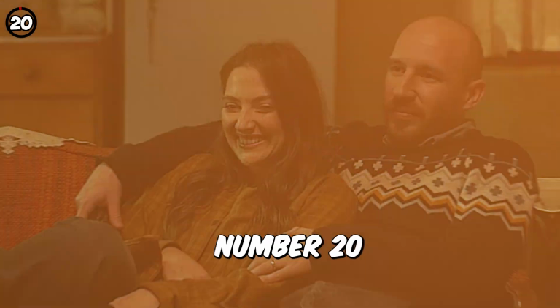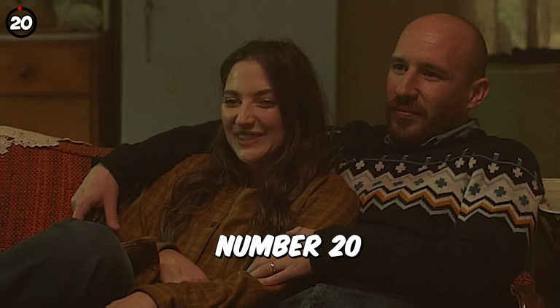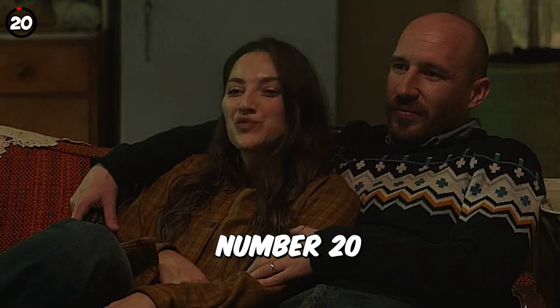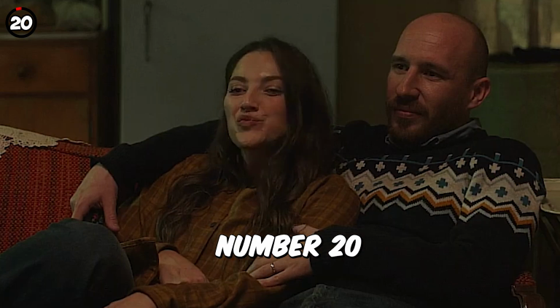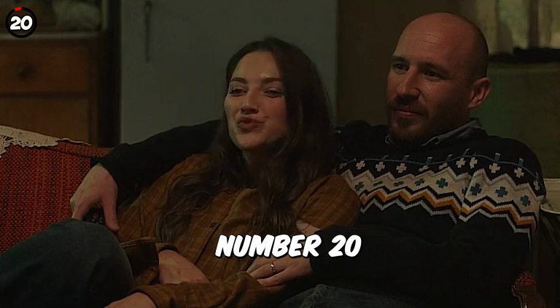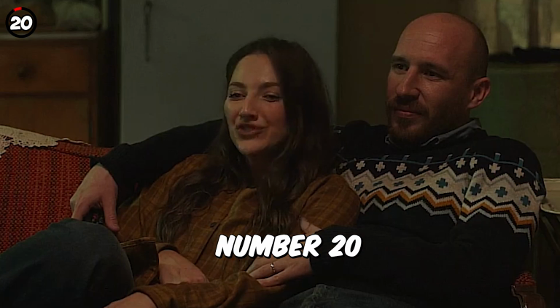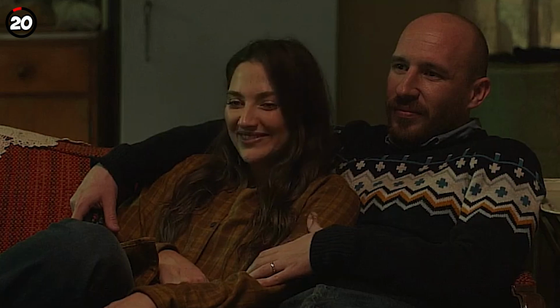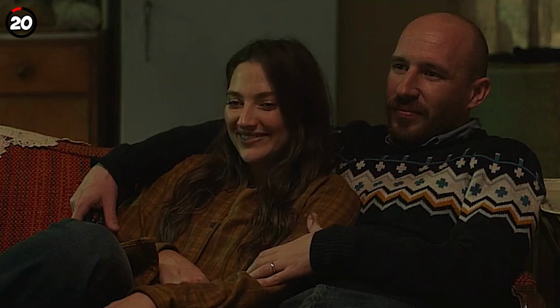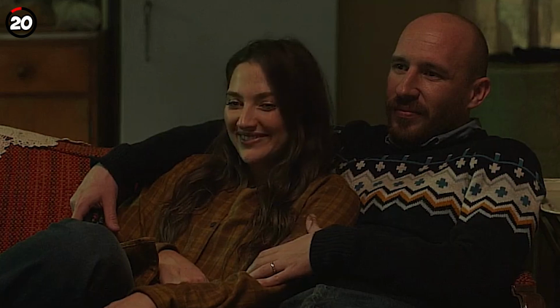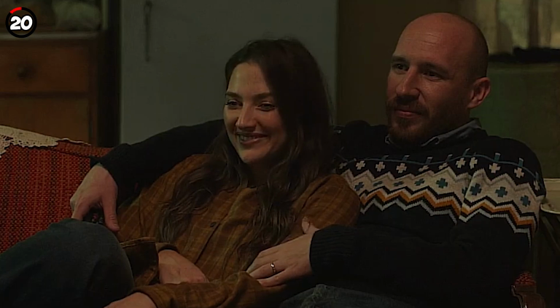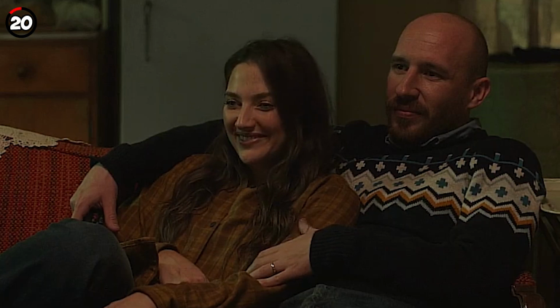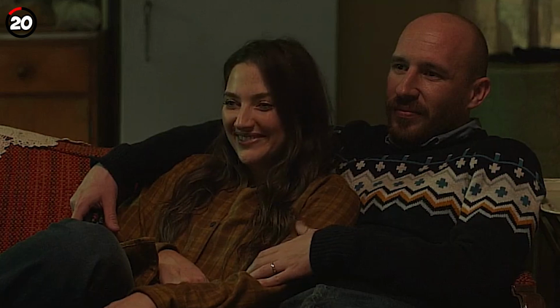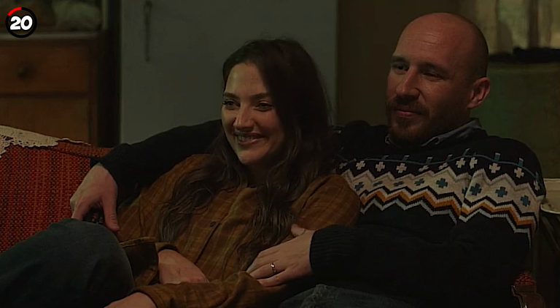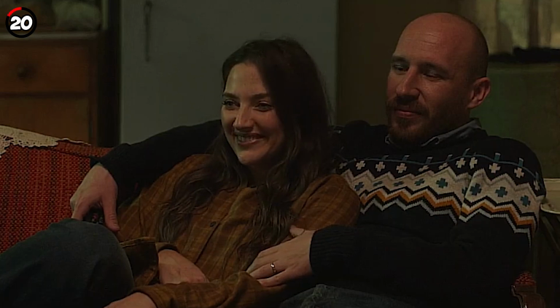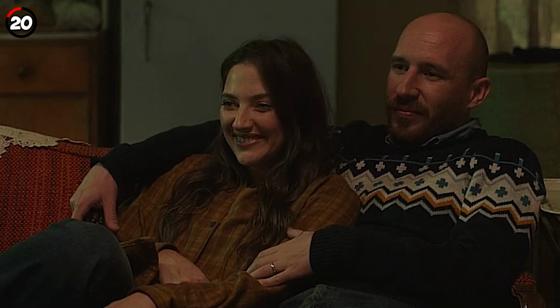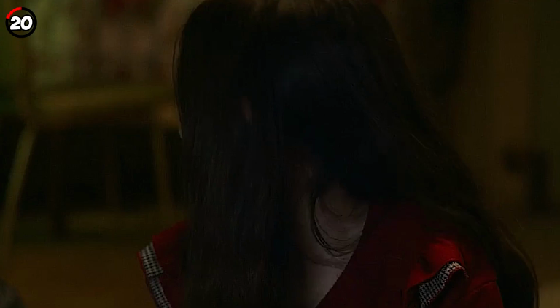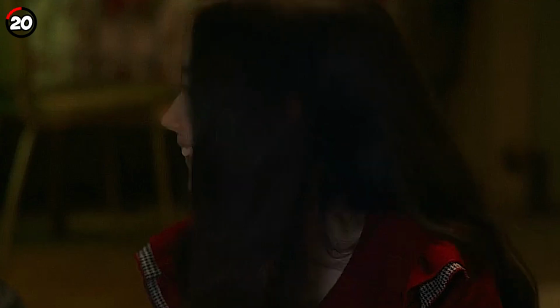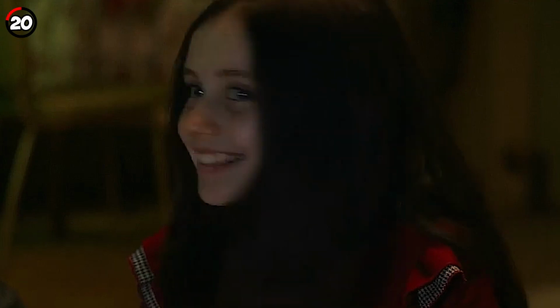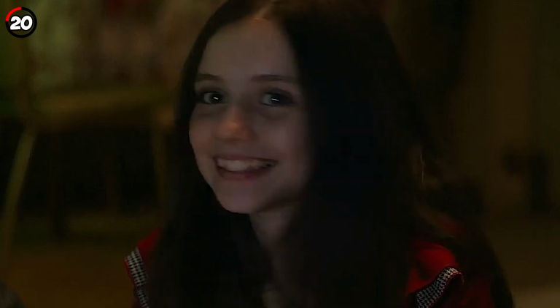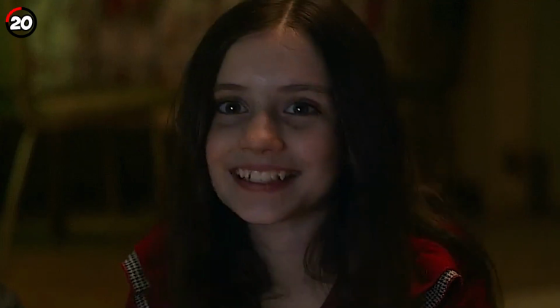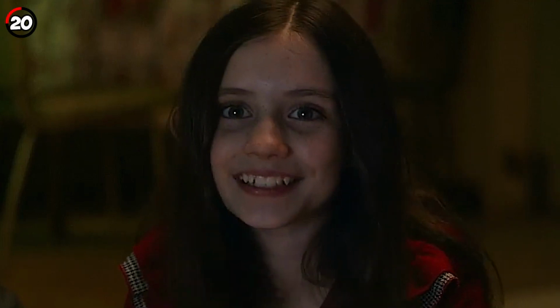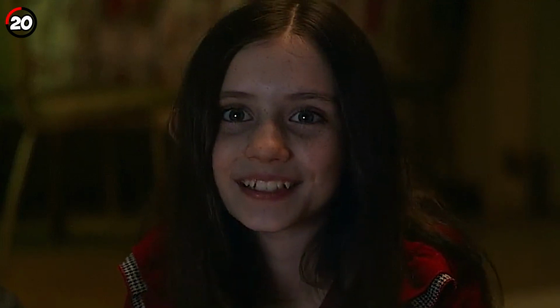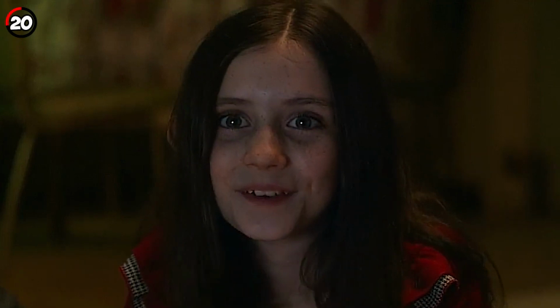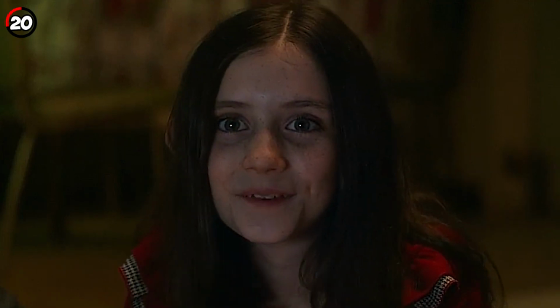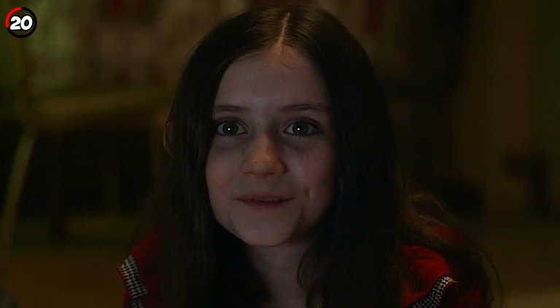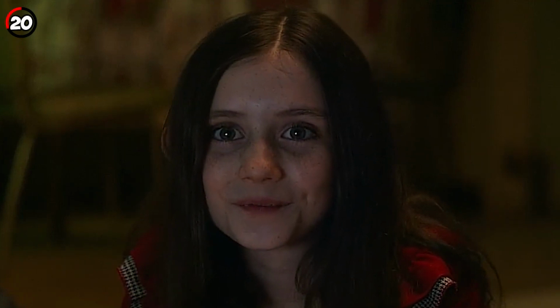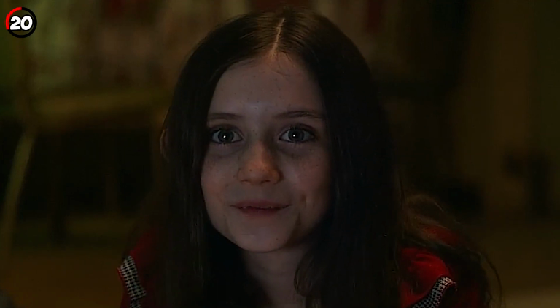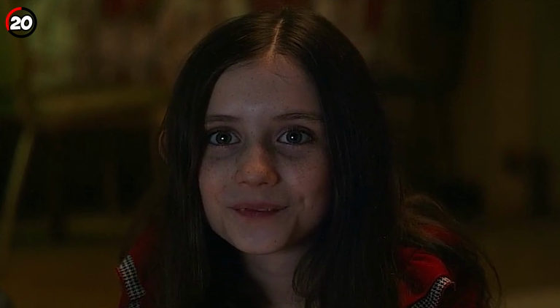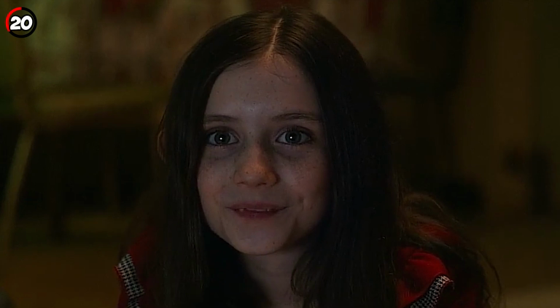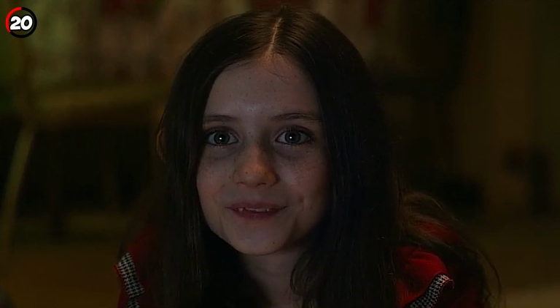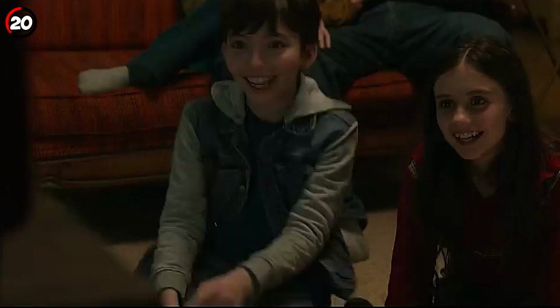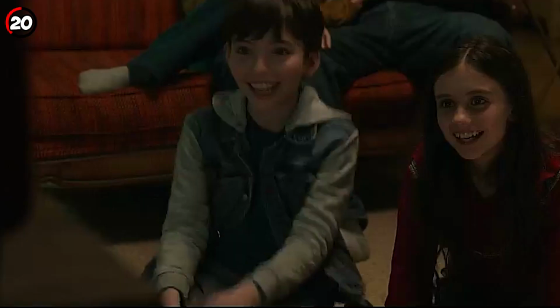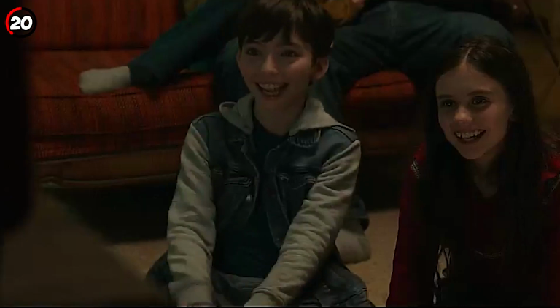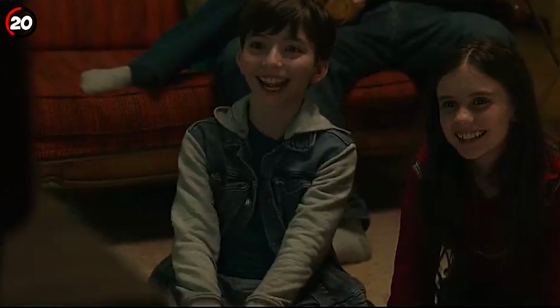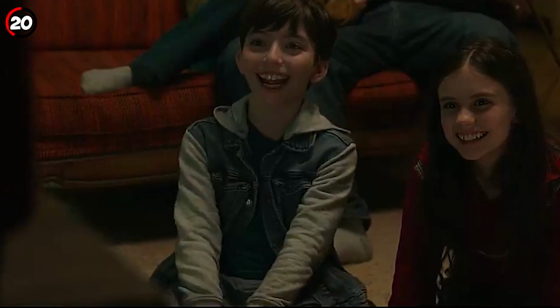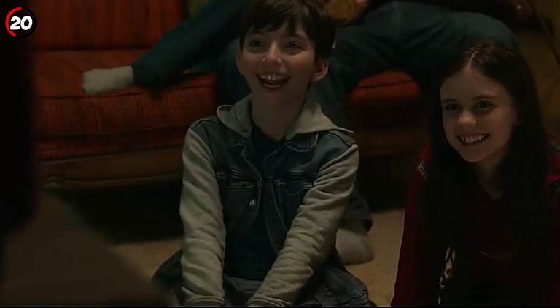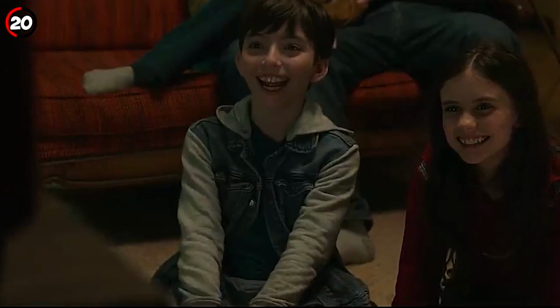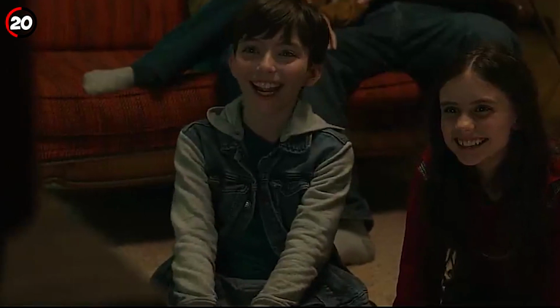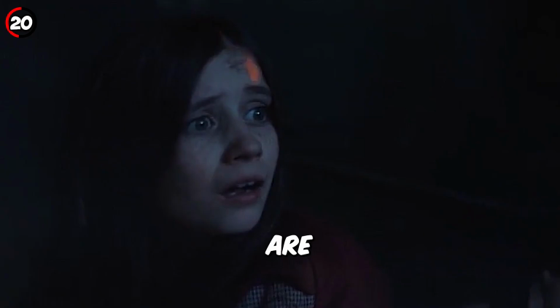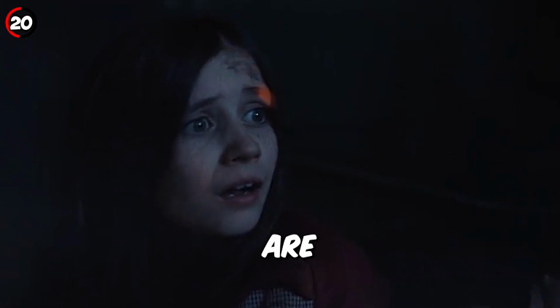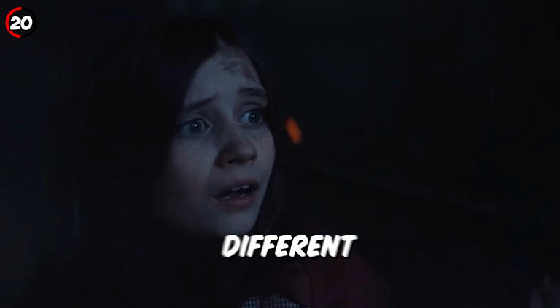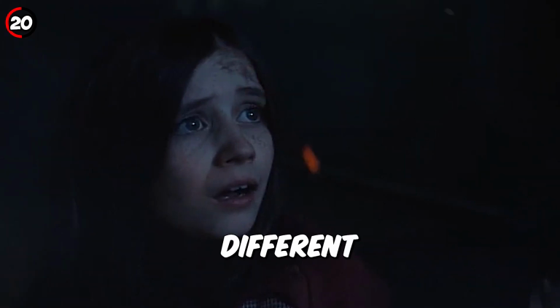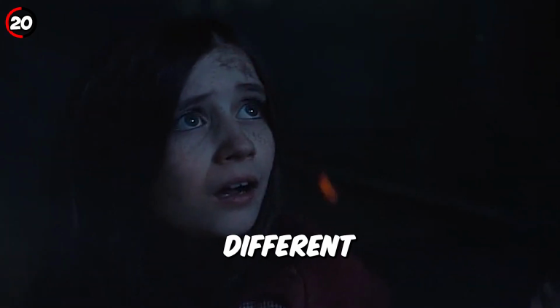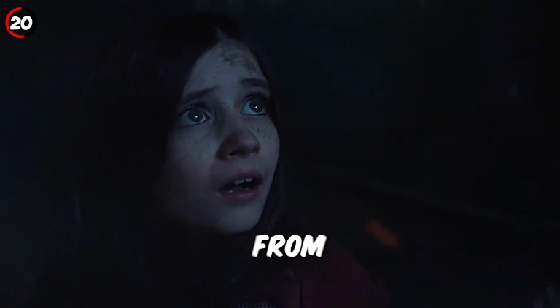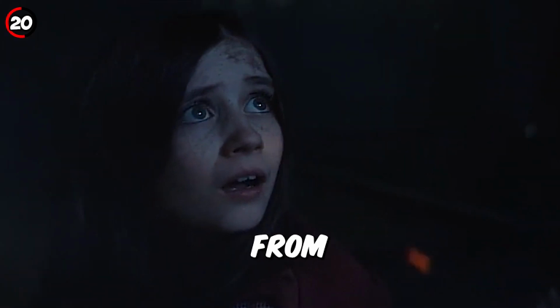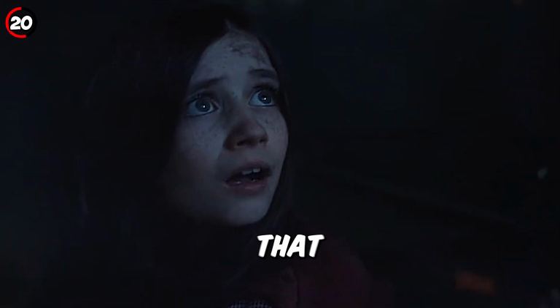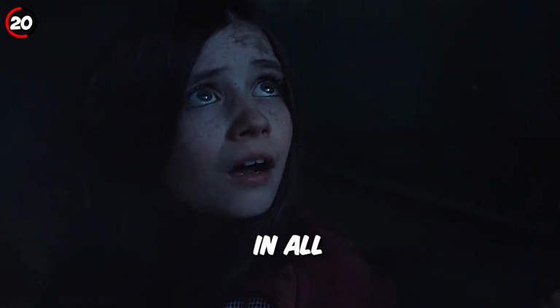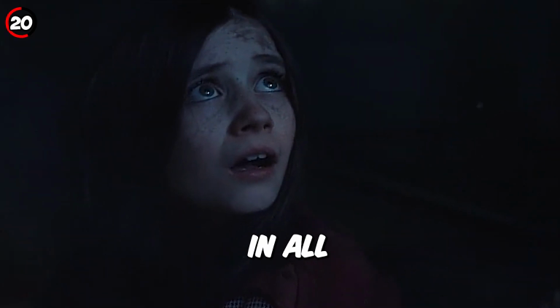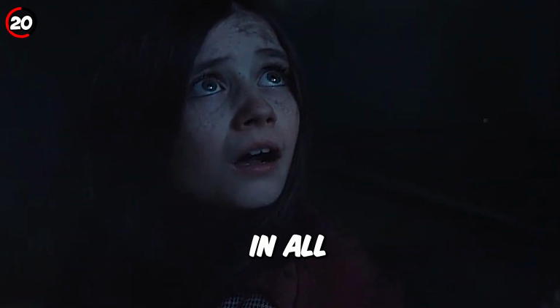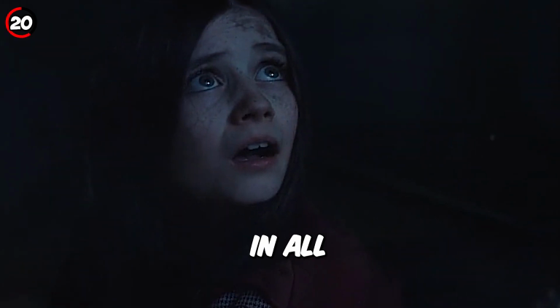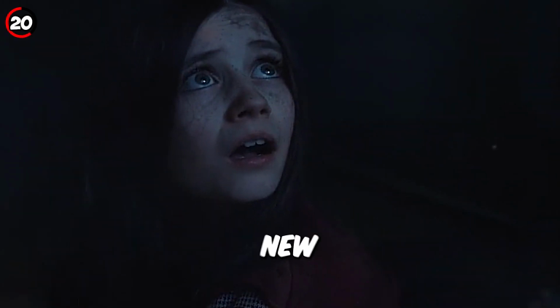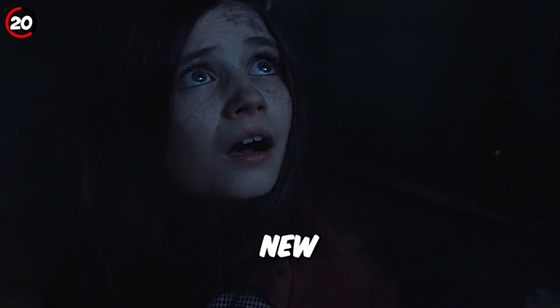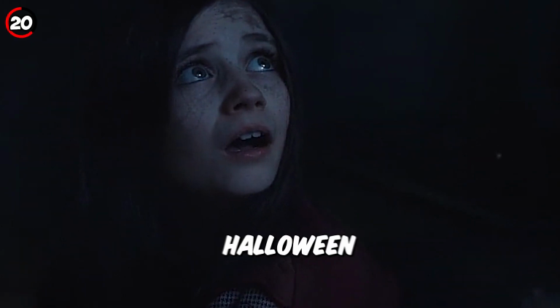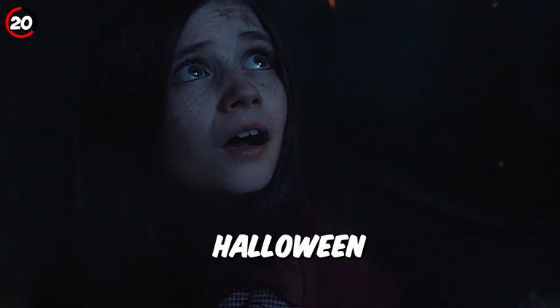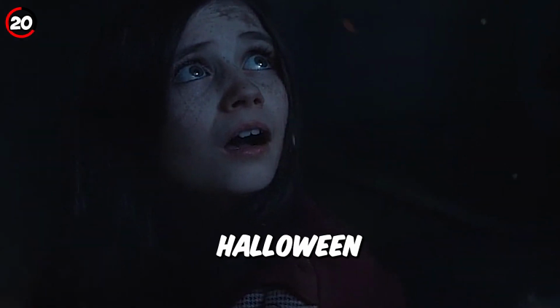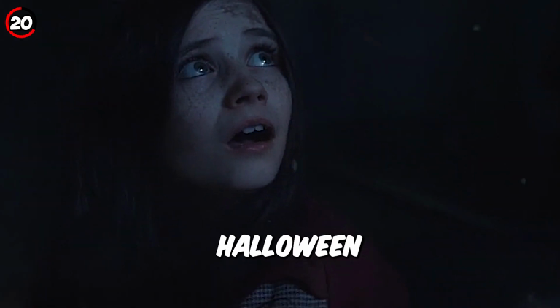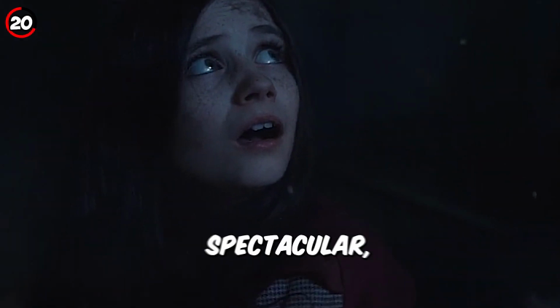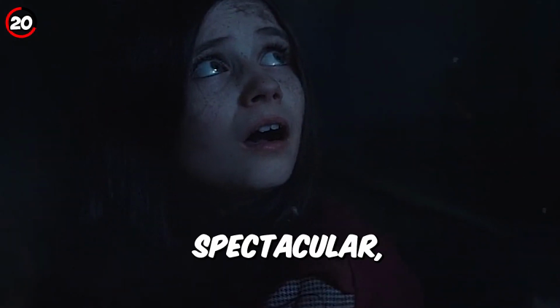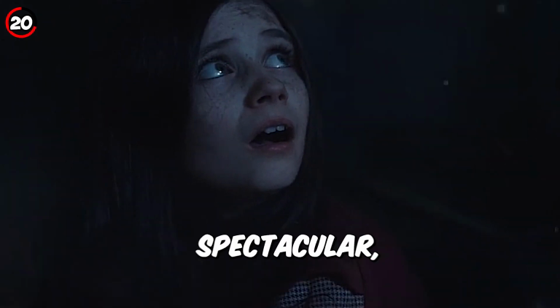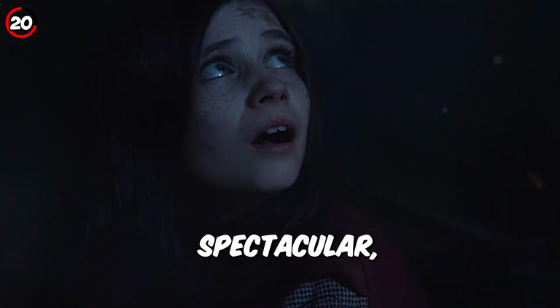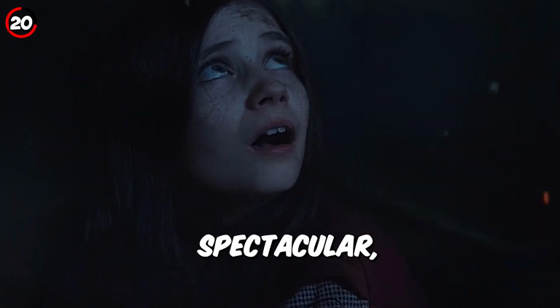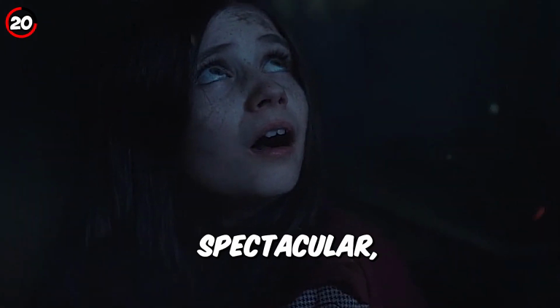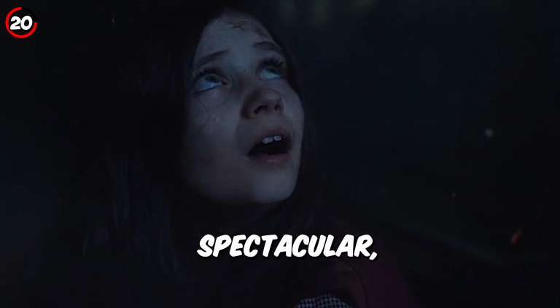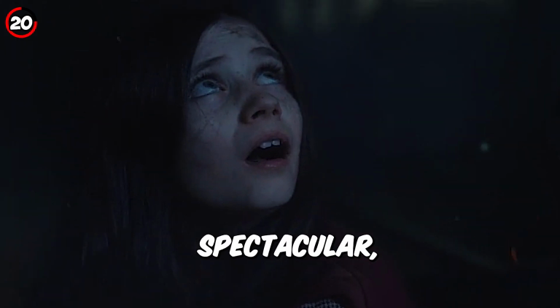Fact 20: The actors who play young Wanda and young Pietro are different from those in 'All-New Halloween Spectacular,' which hints that fake Pietro was lying.